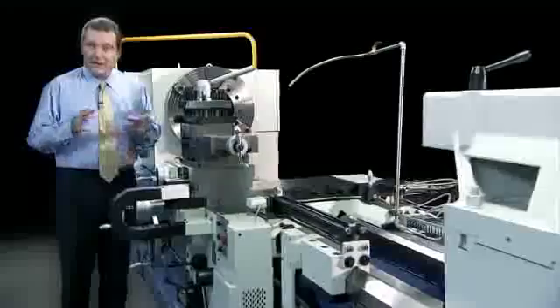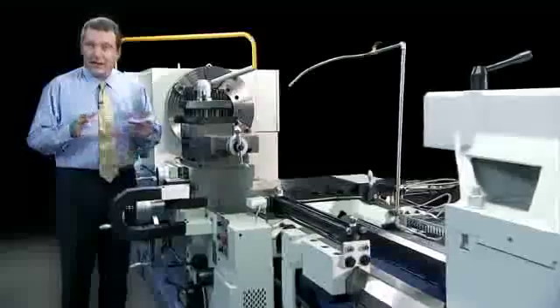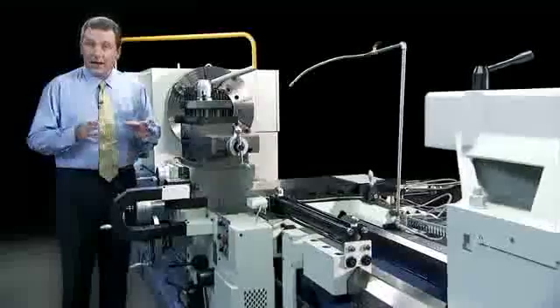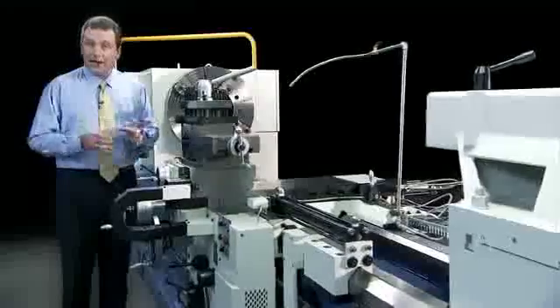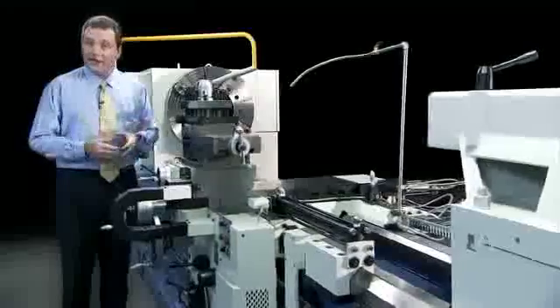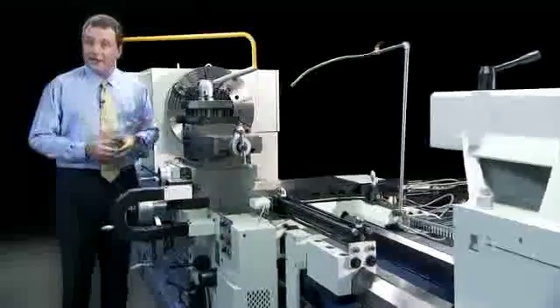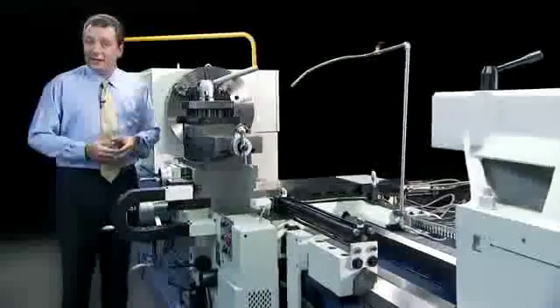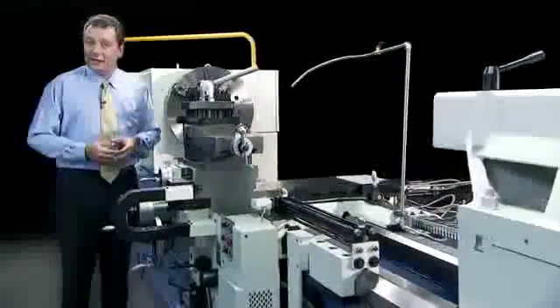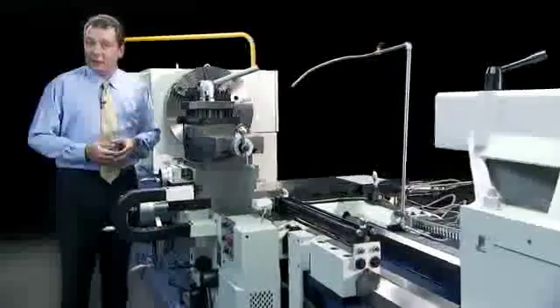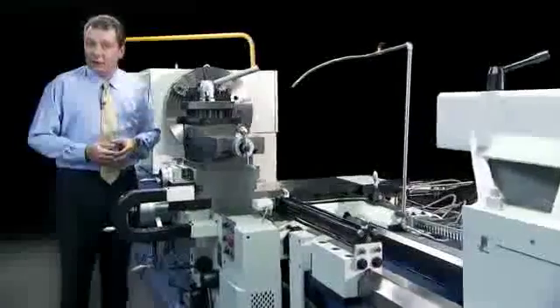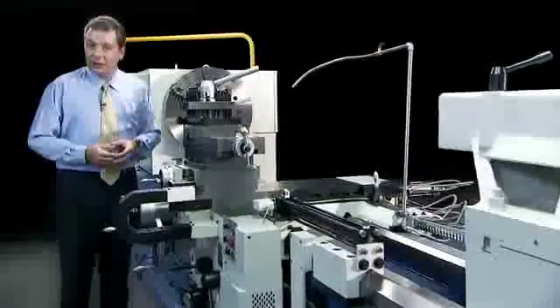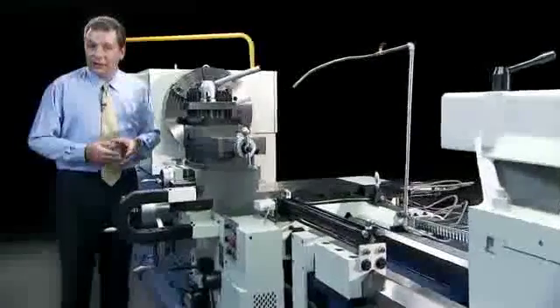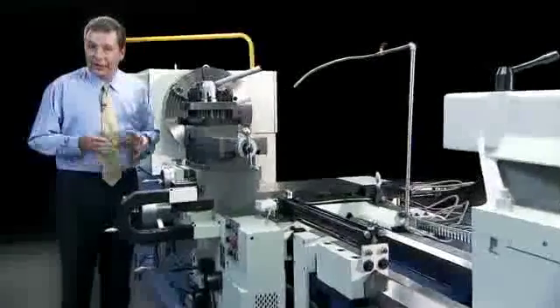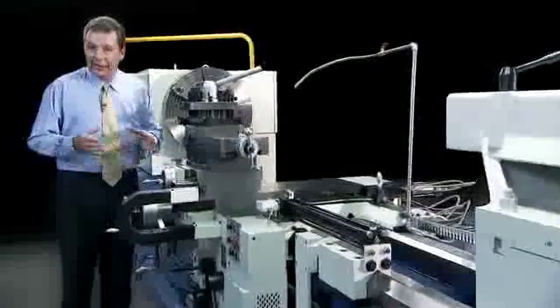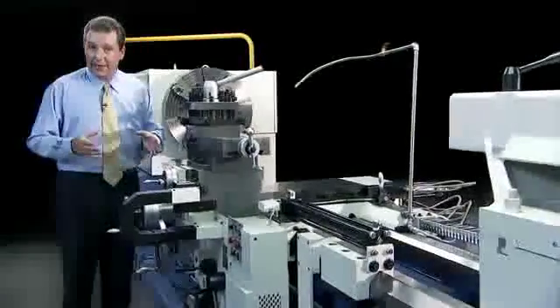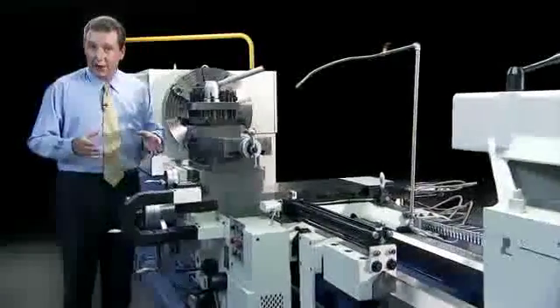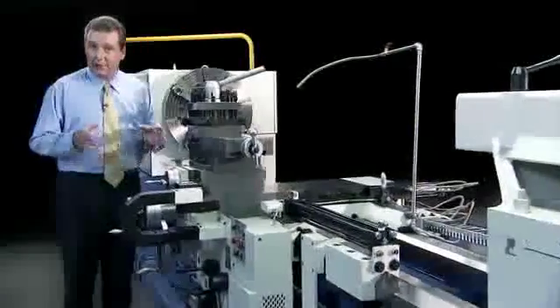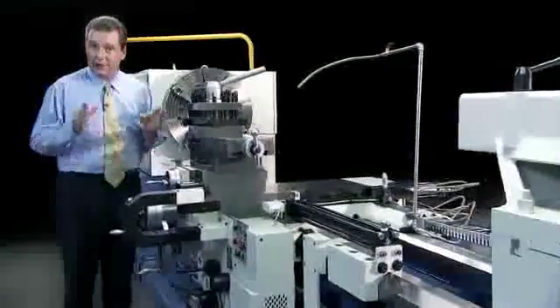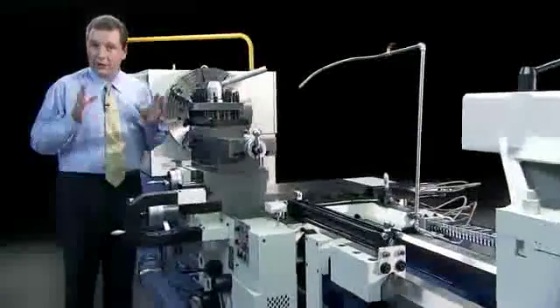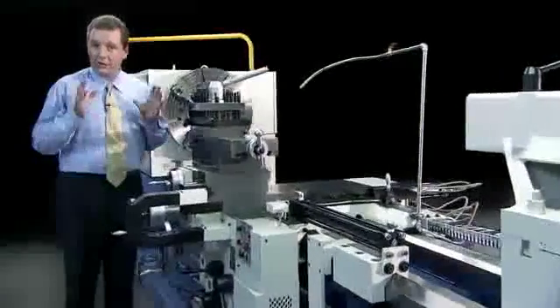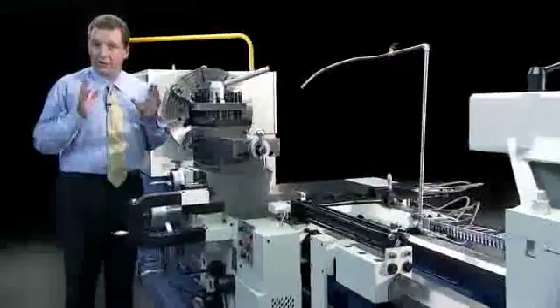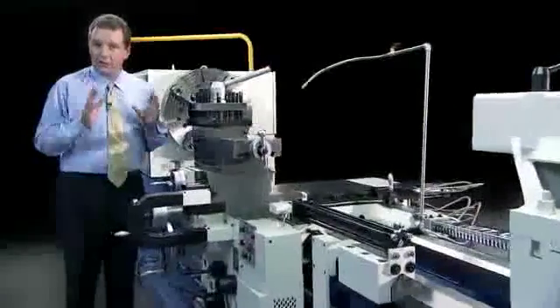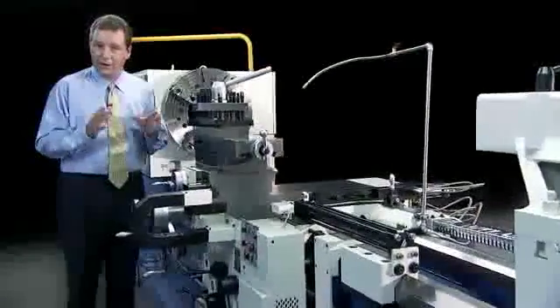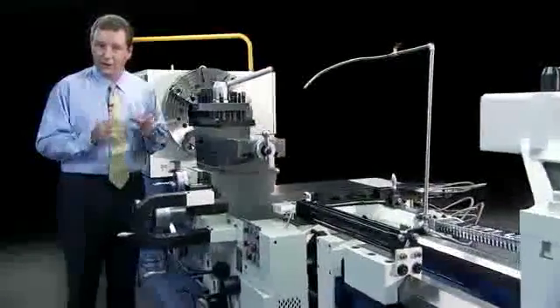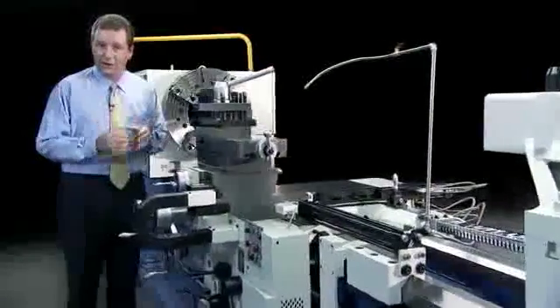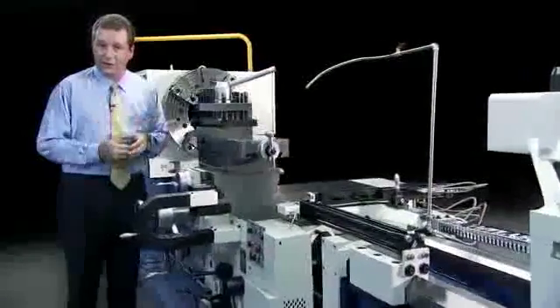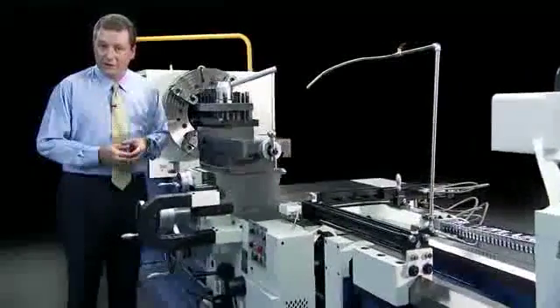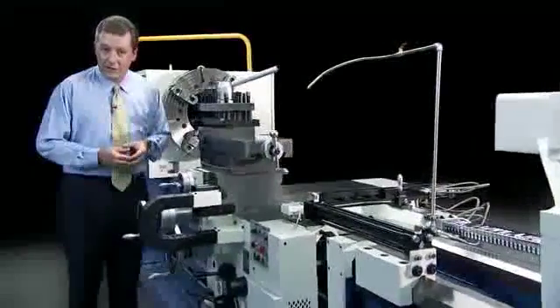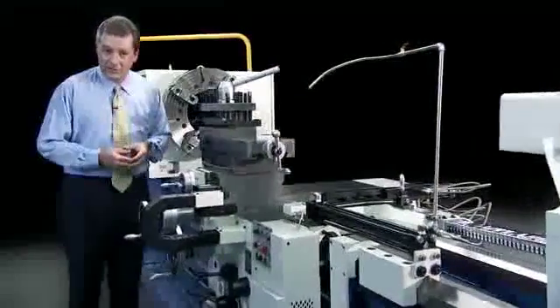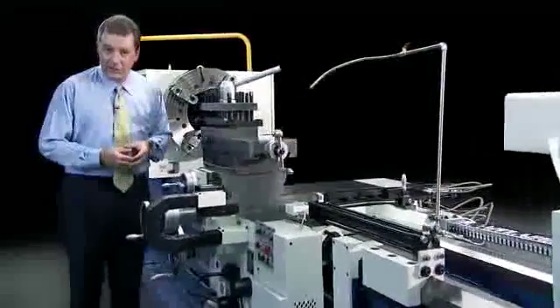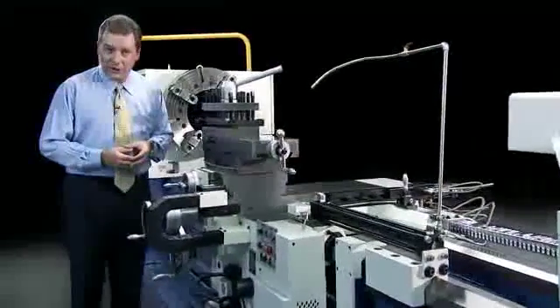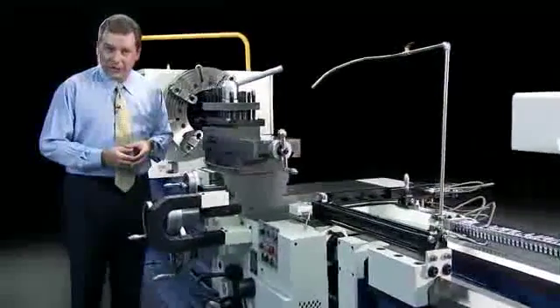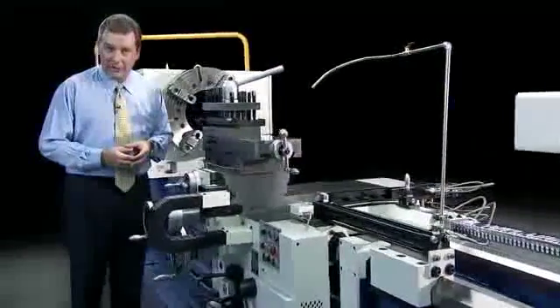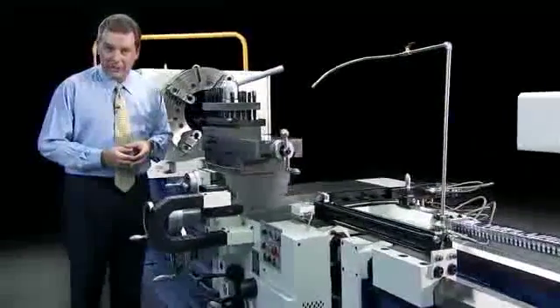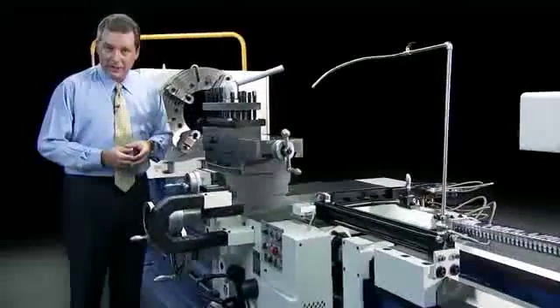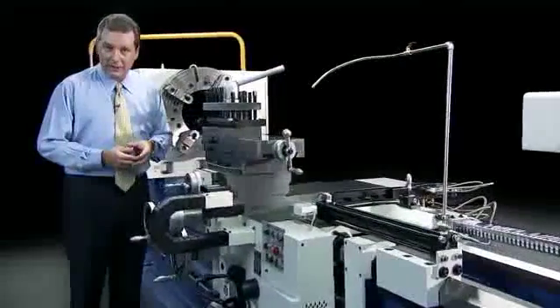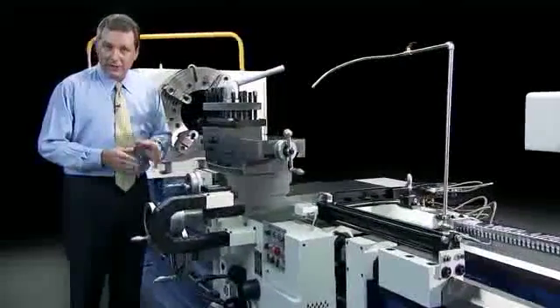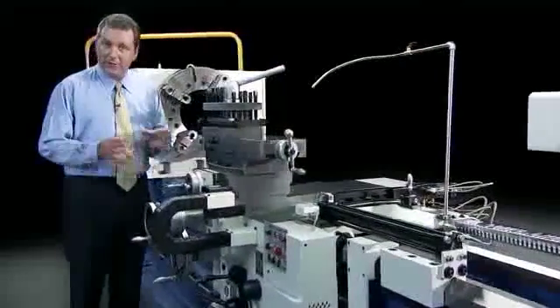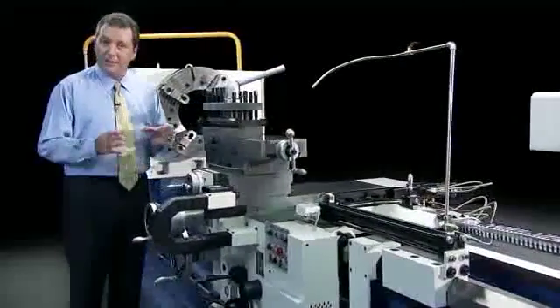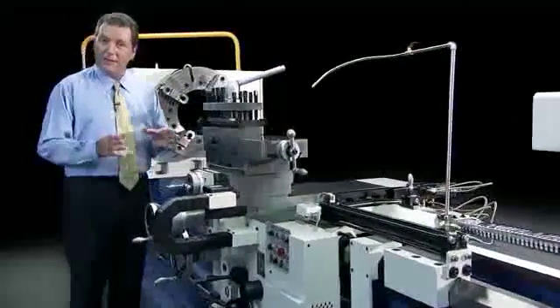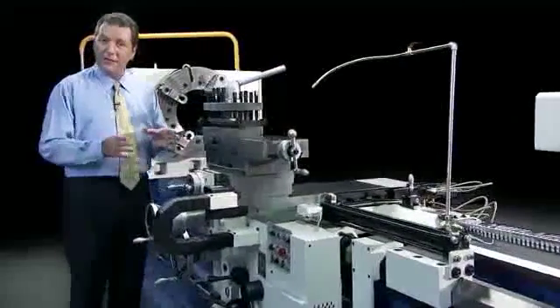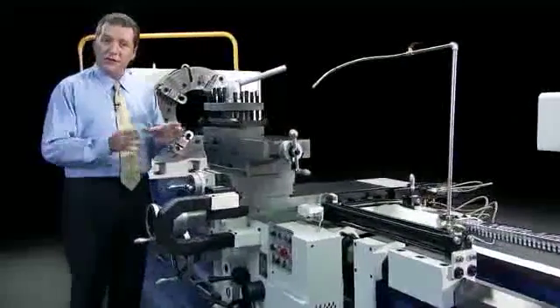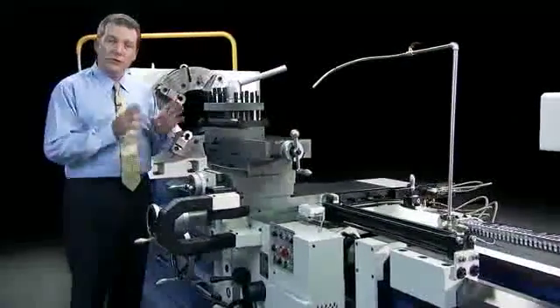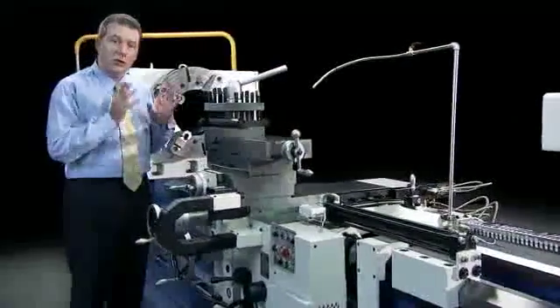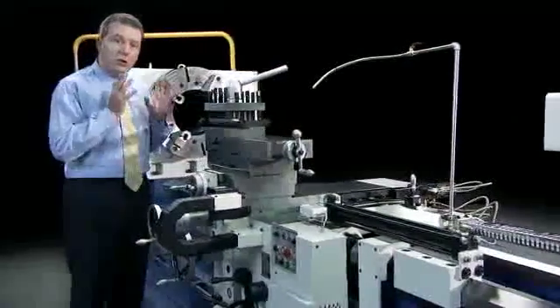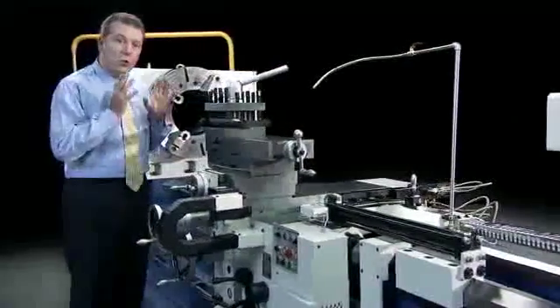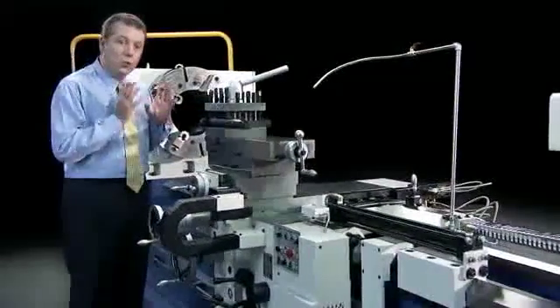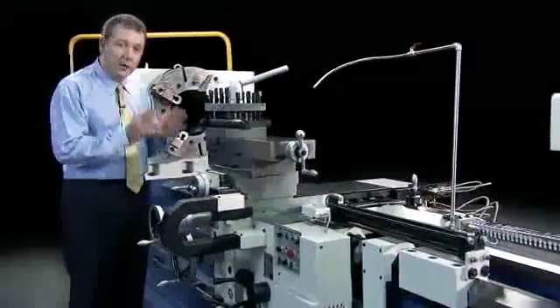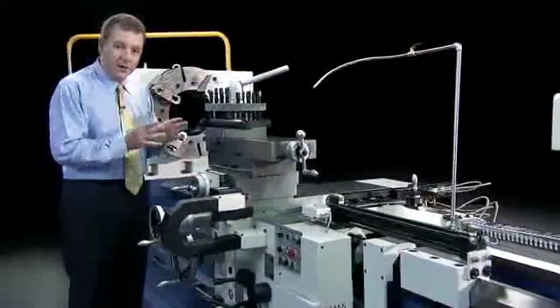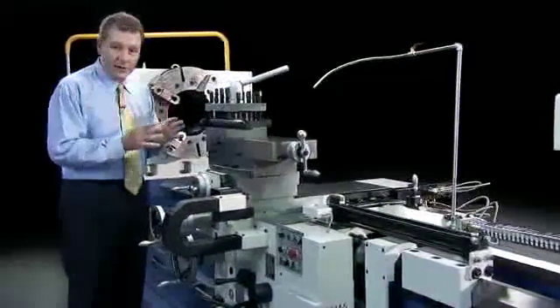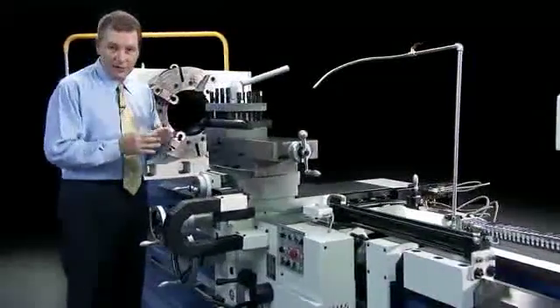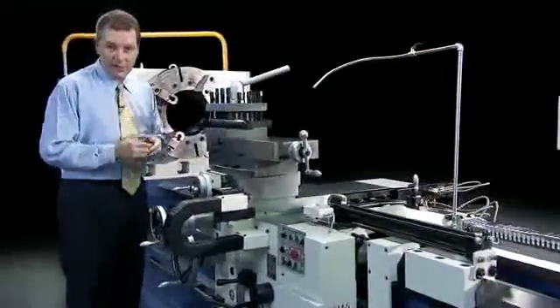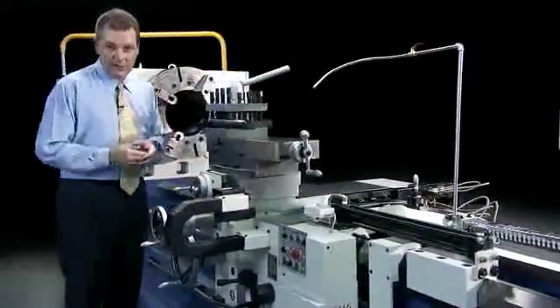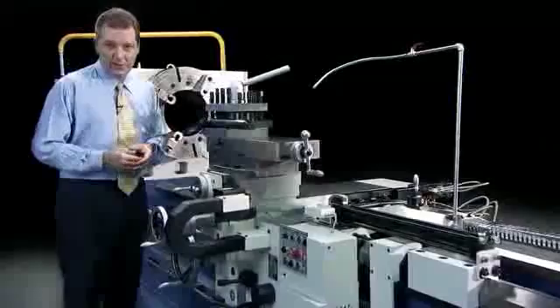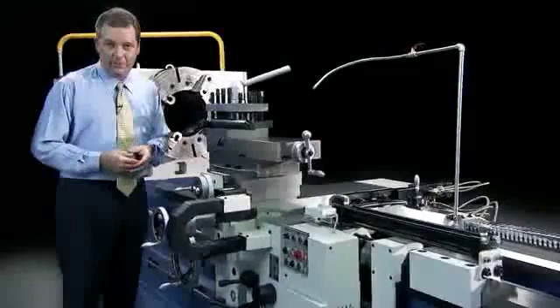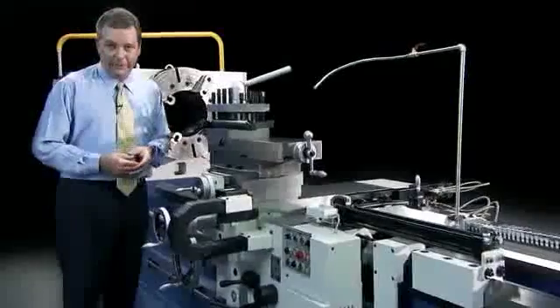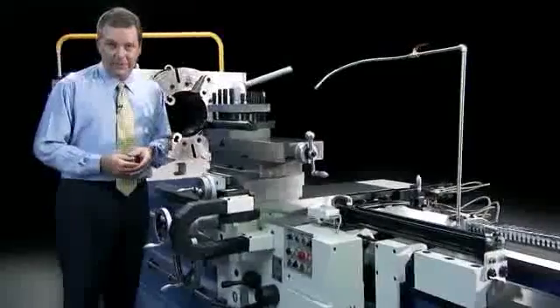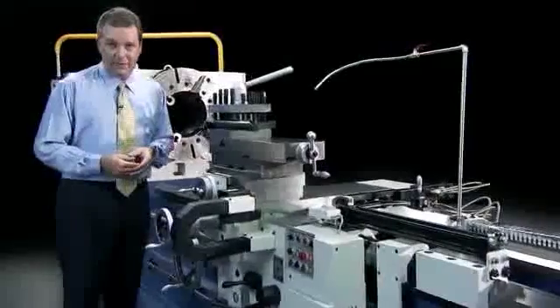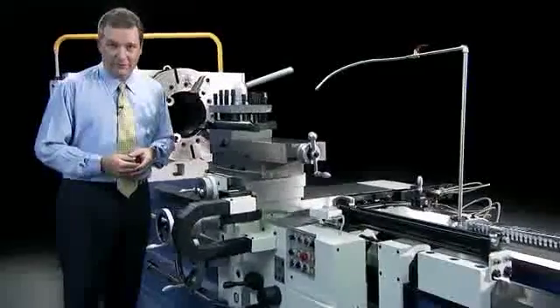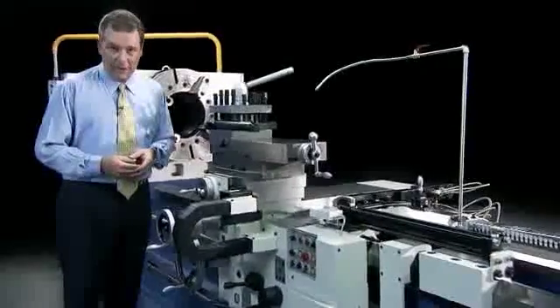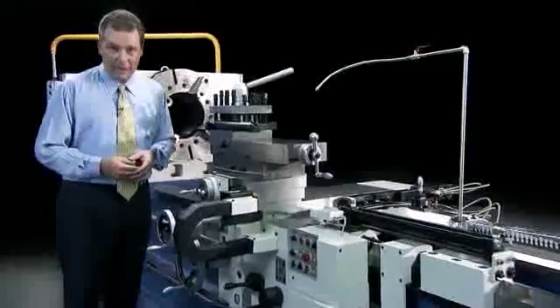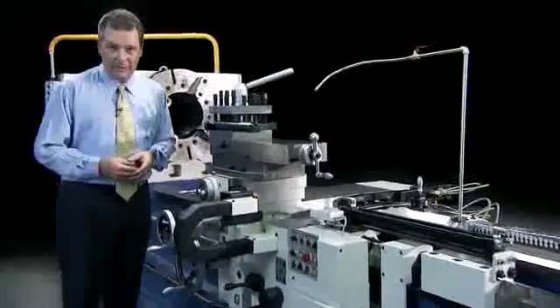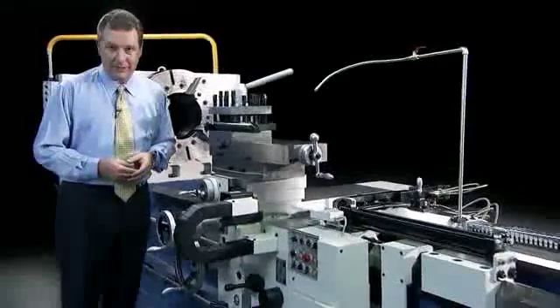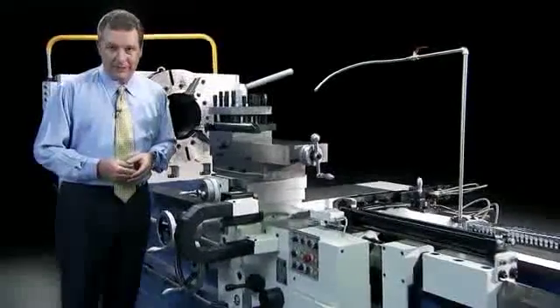Now, let's take a look at the key operational functions of this machine that have made it a real winner in this competitive market.